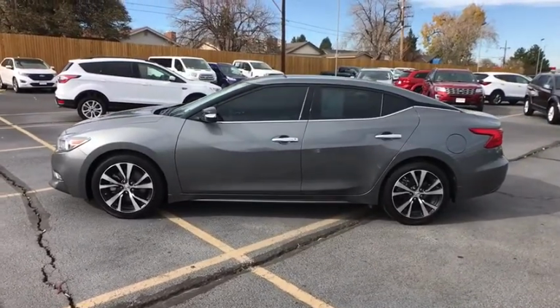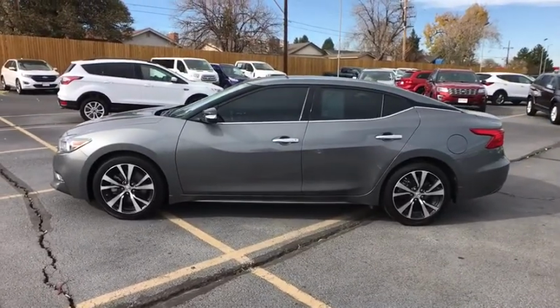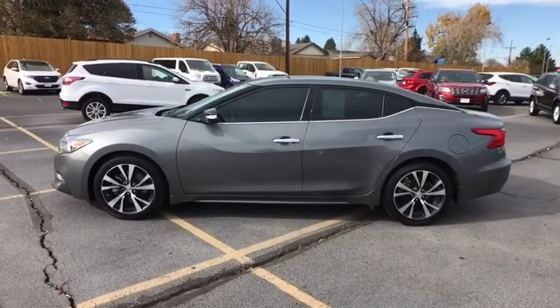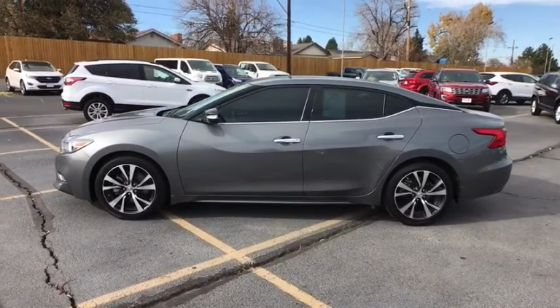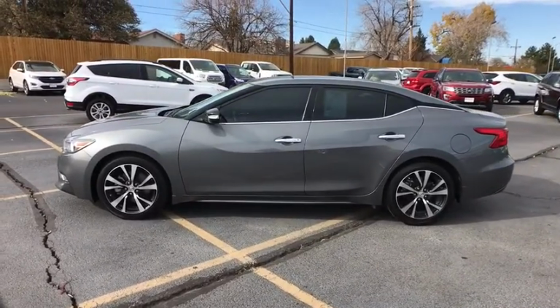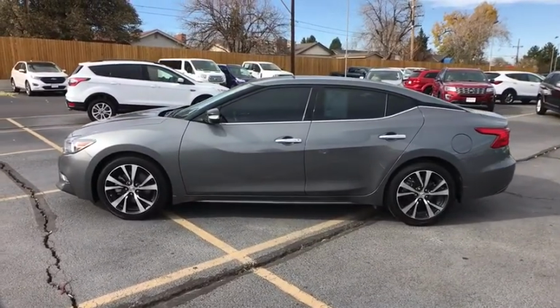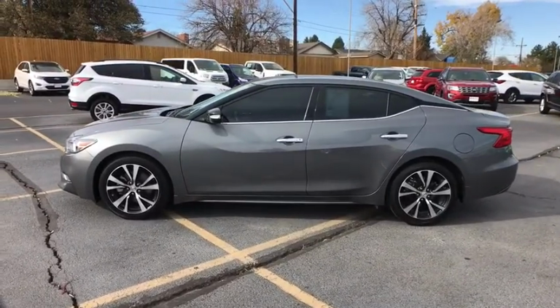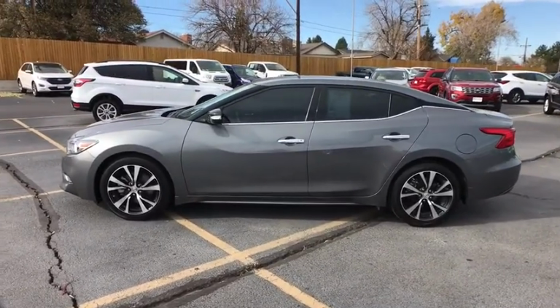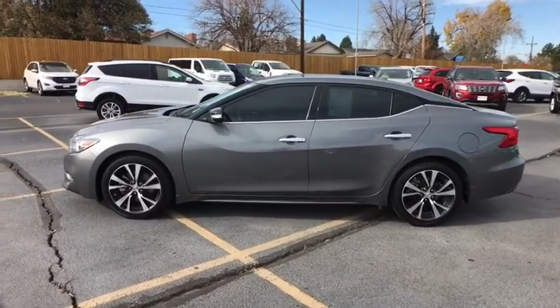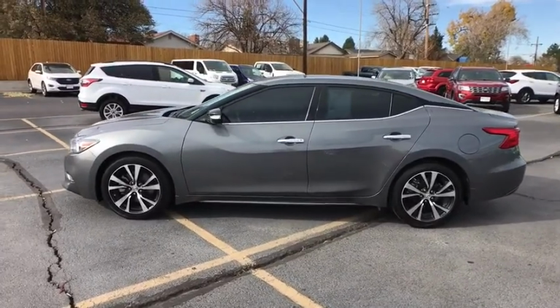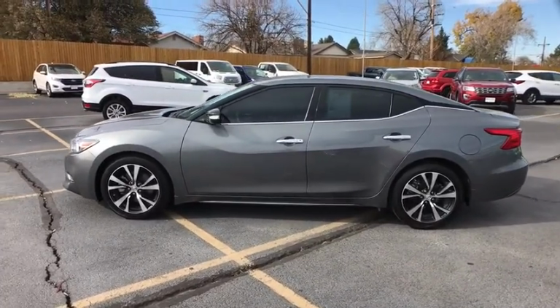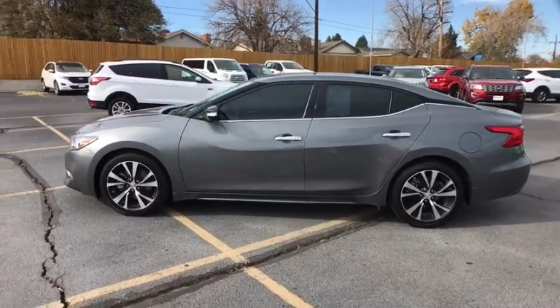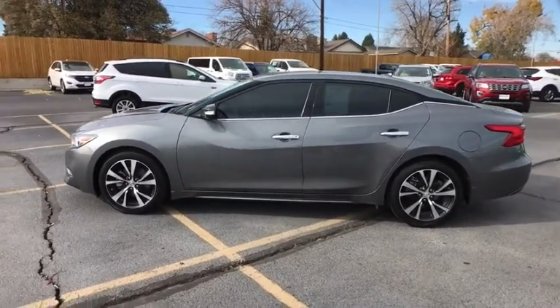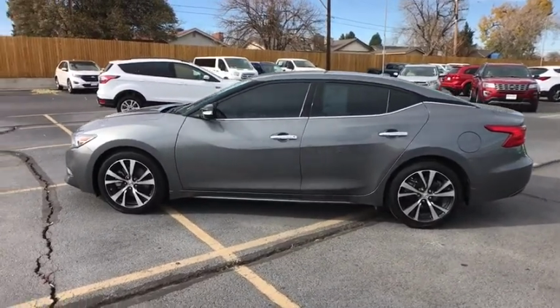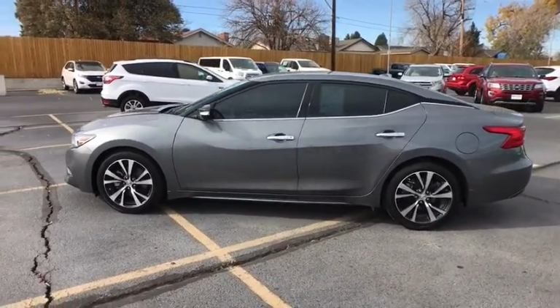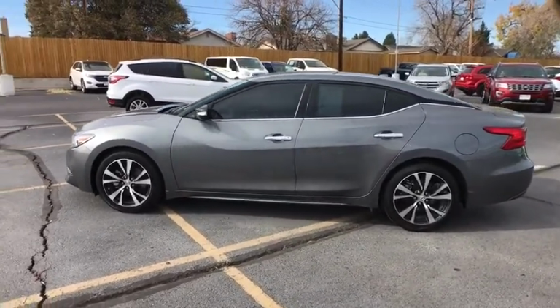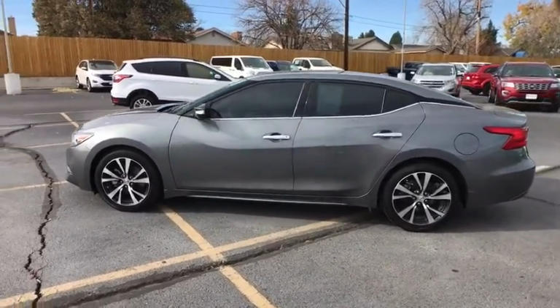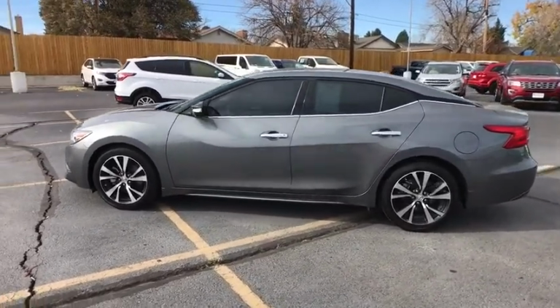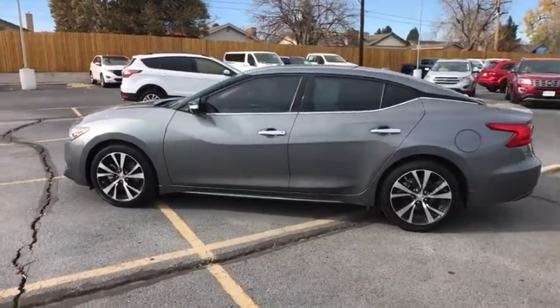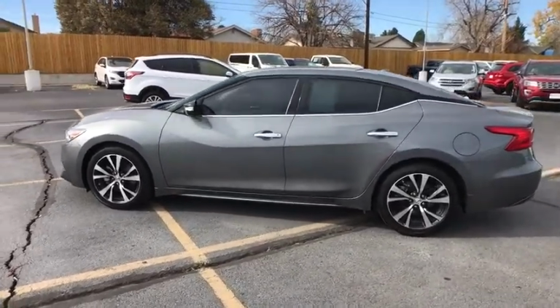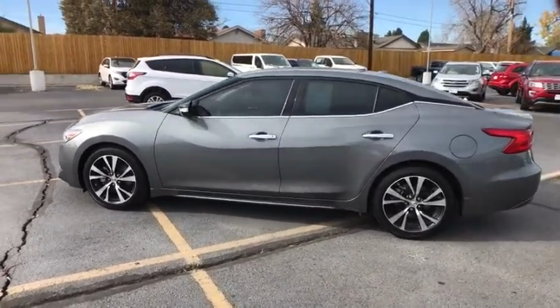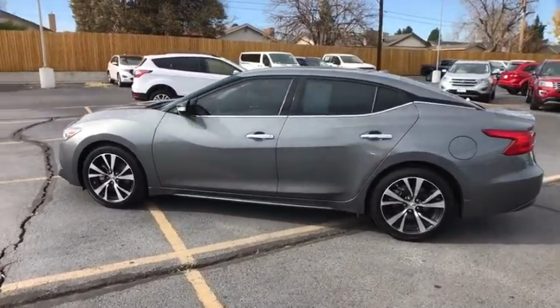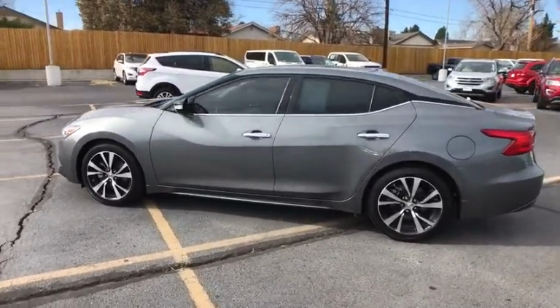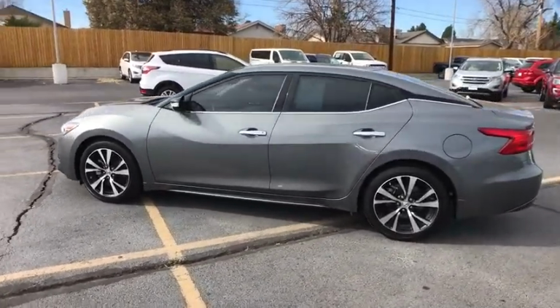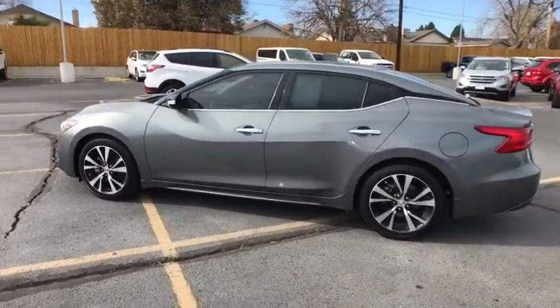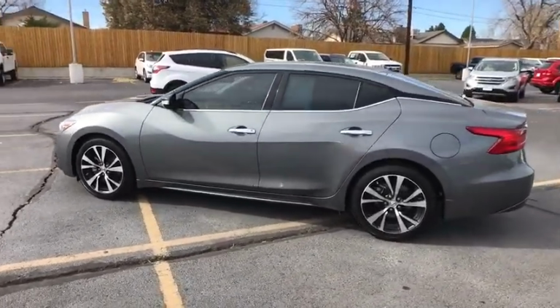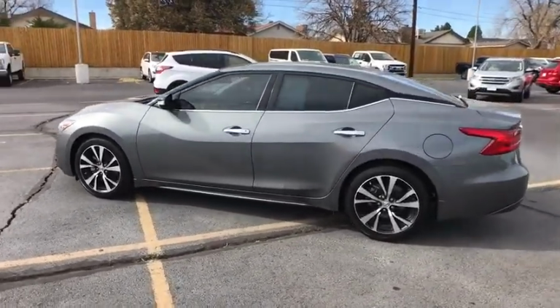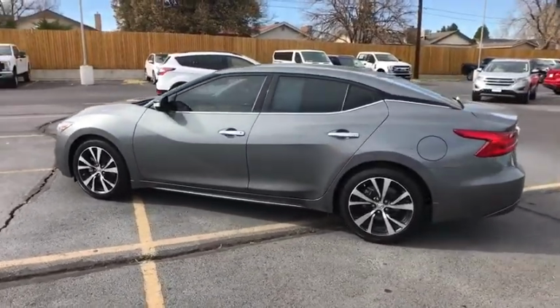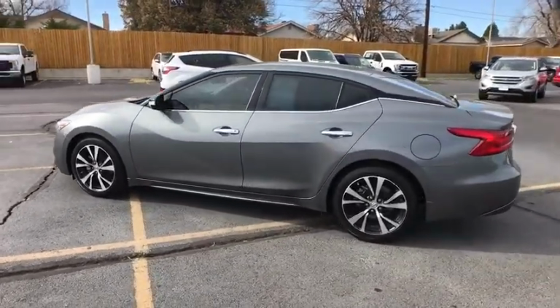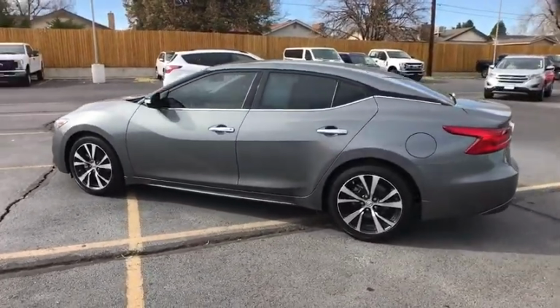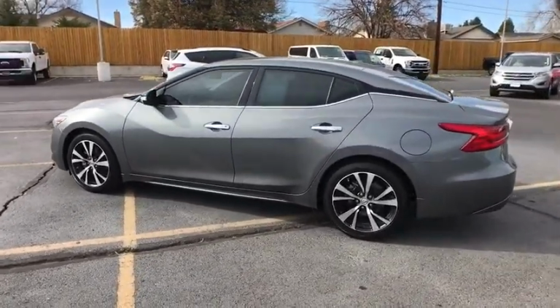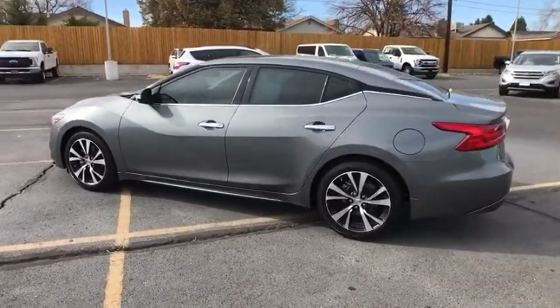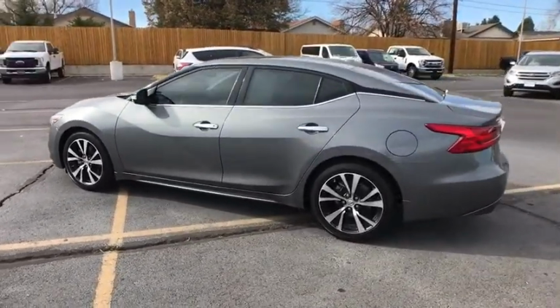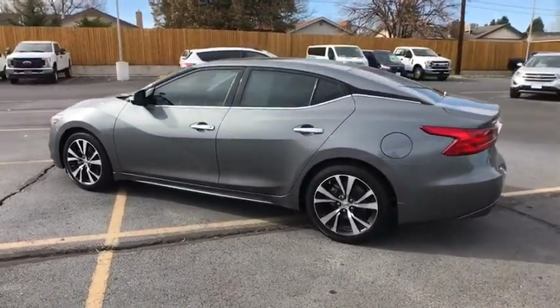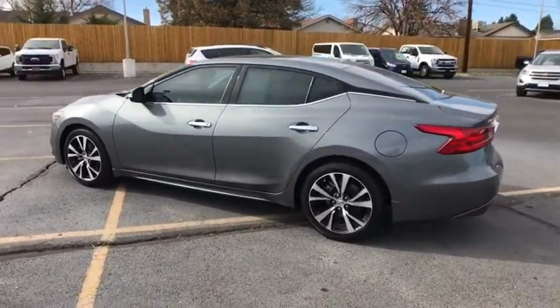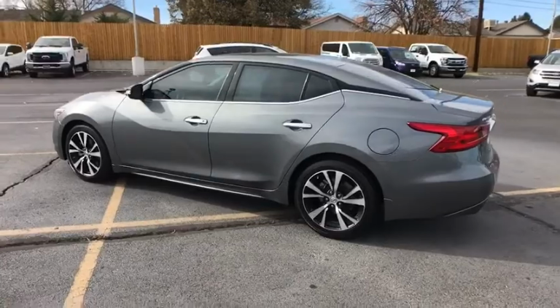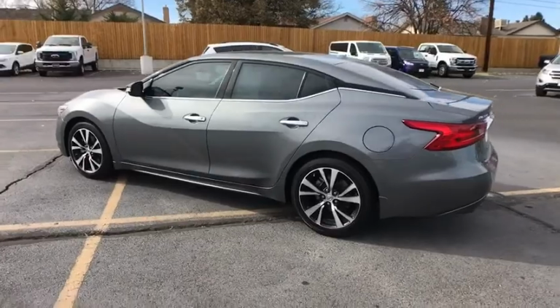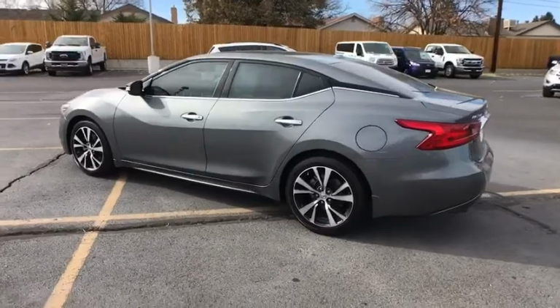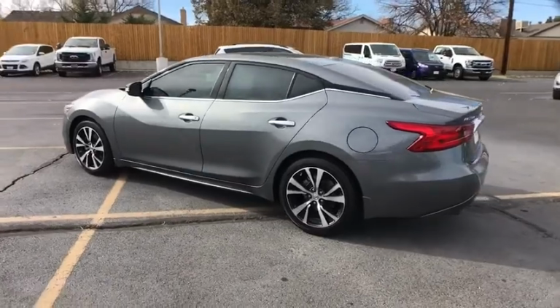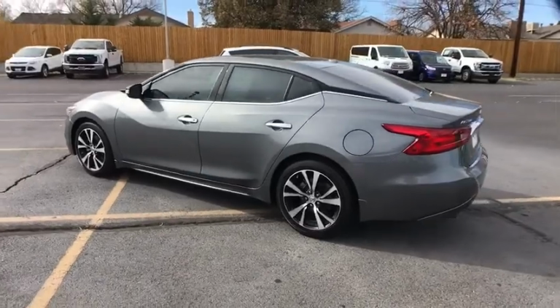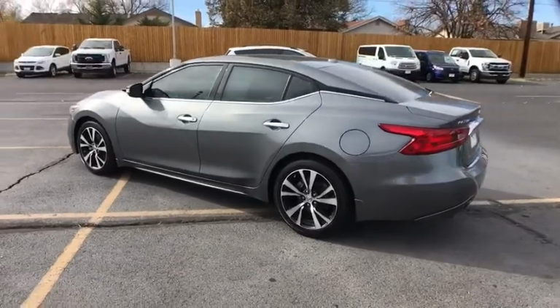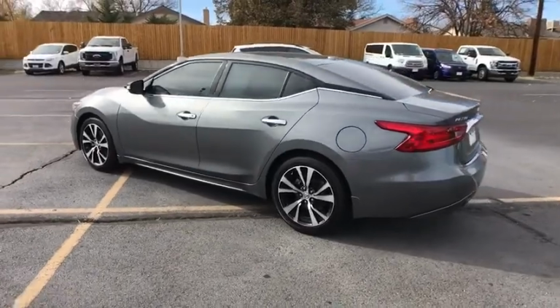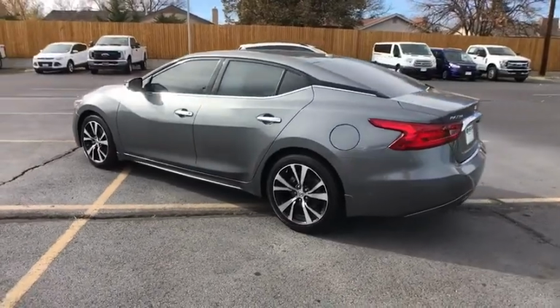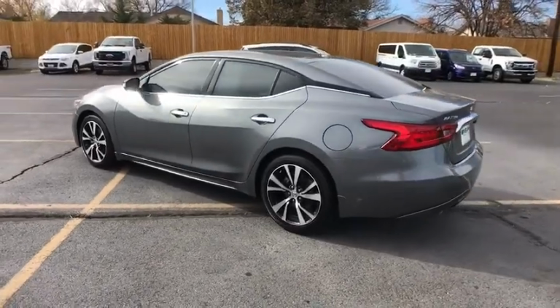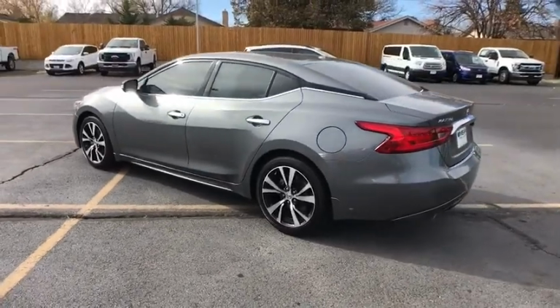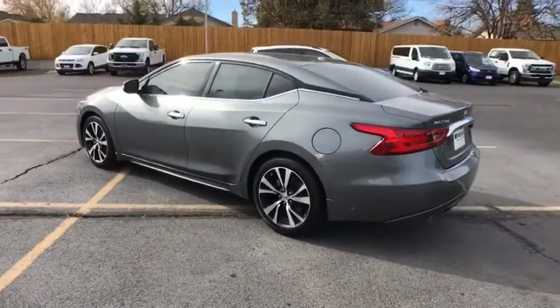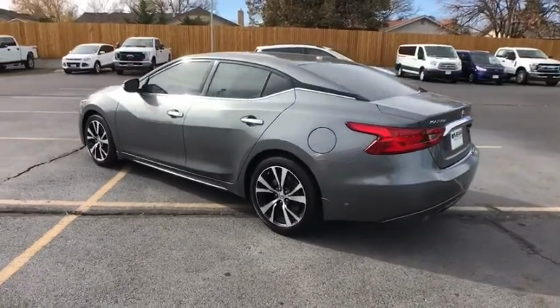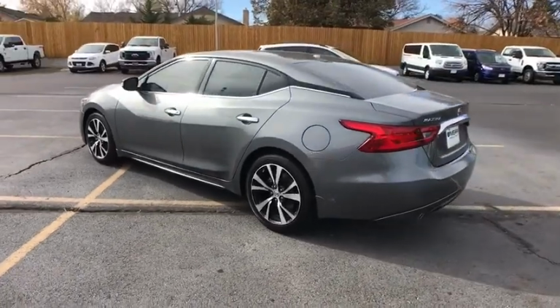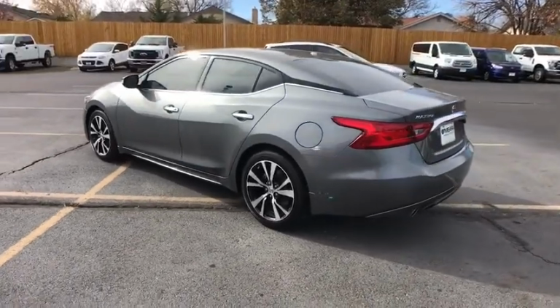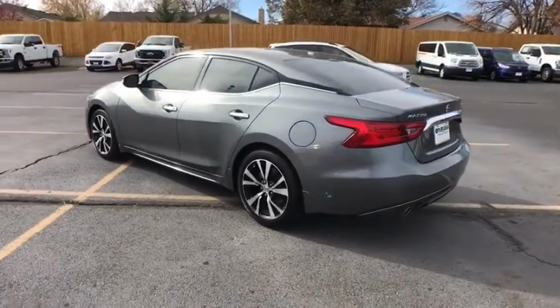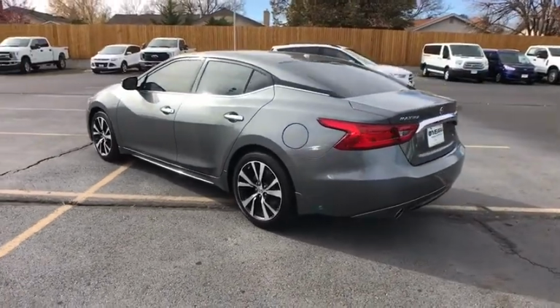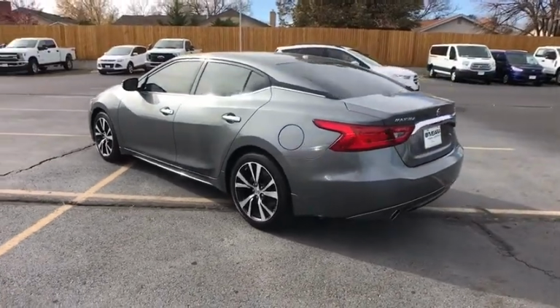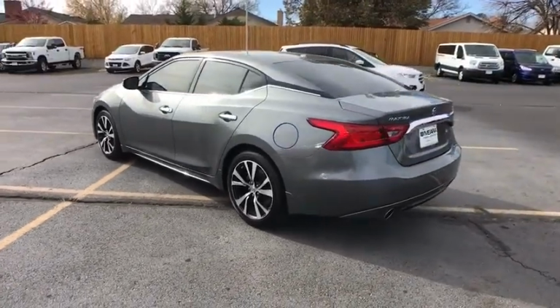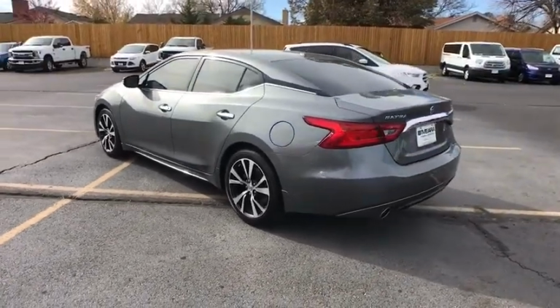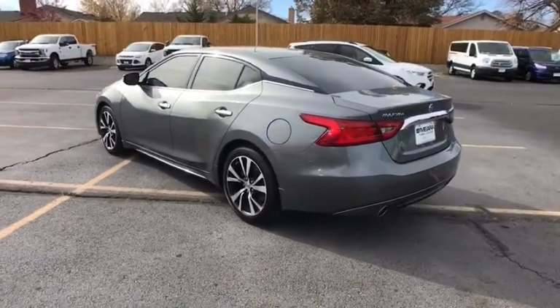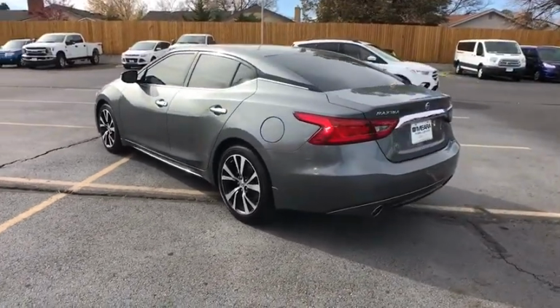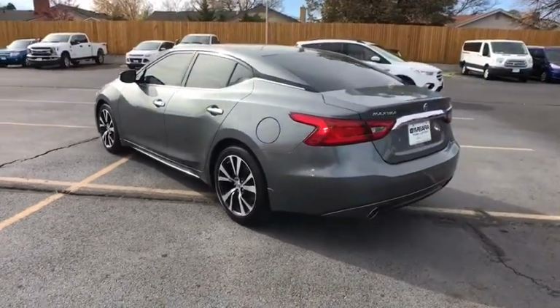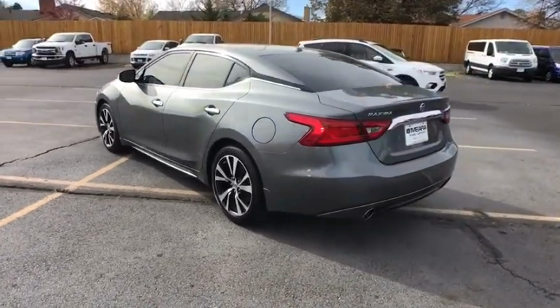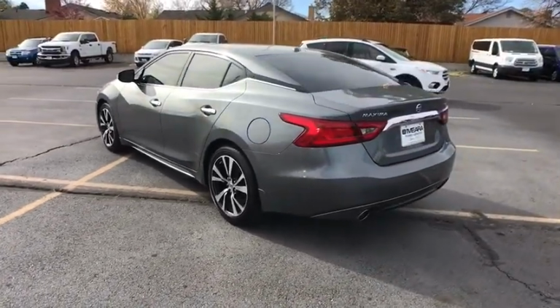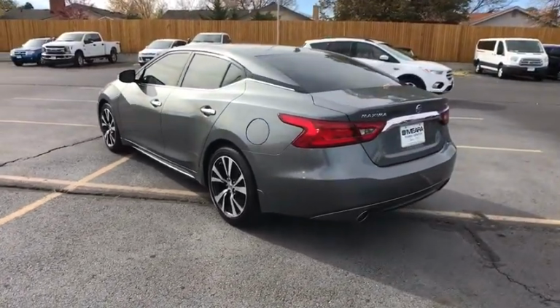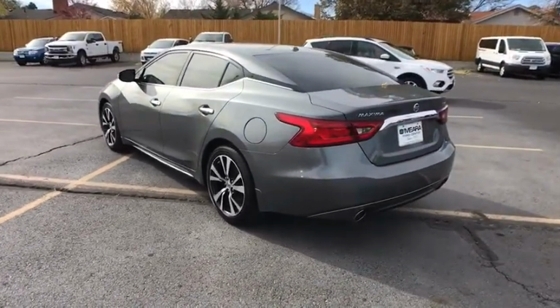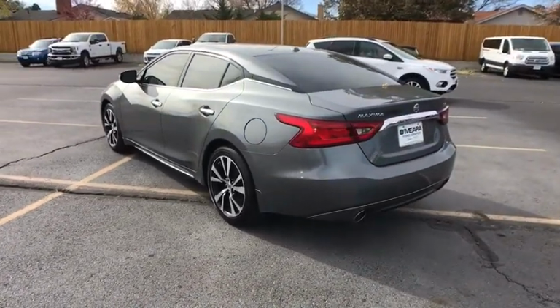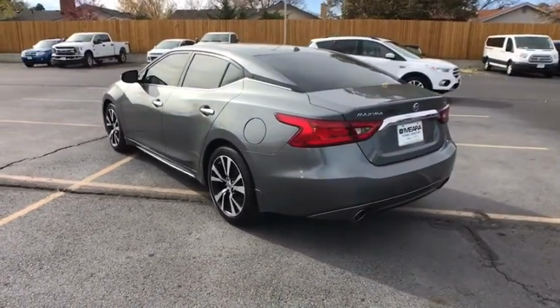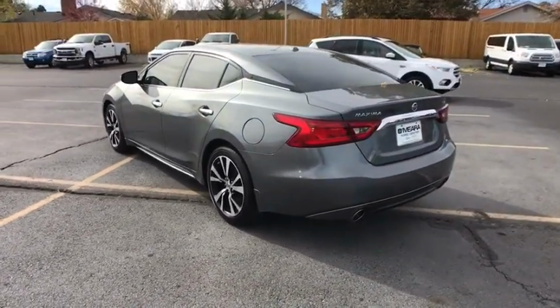This vehicle has less than 30,000 miles. Here are some of this vehicle's great options: remote engine start,